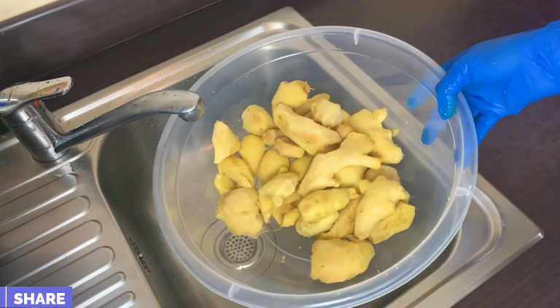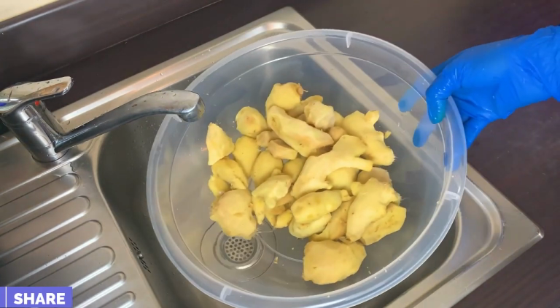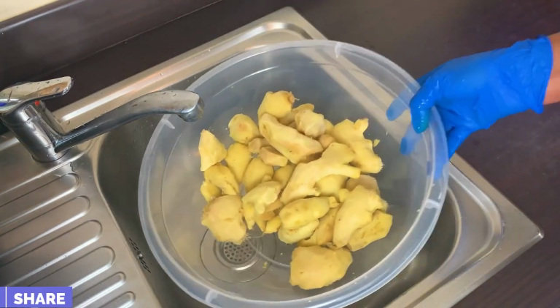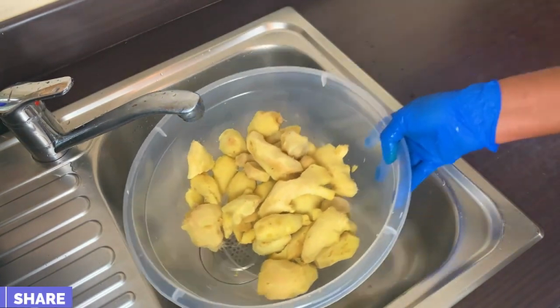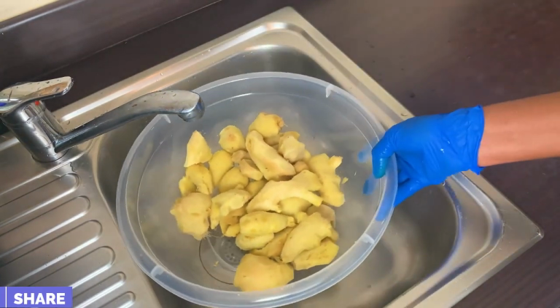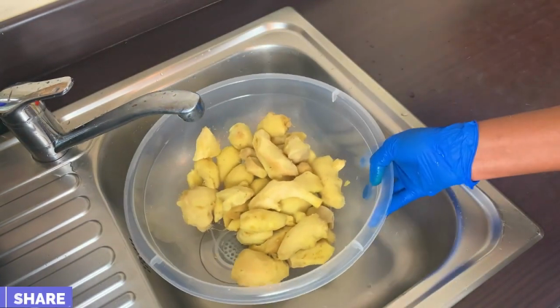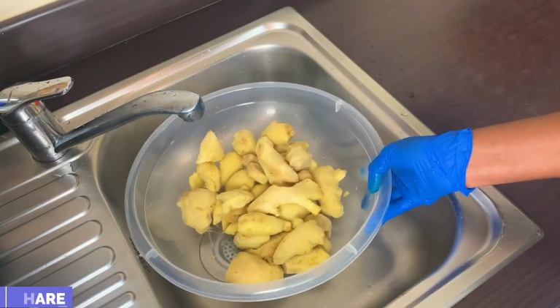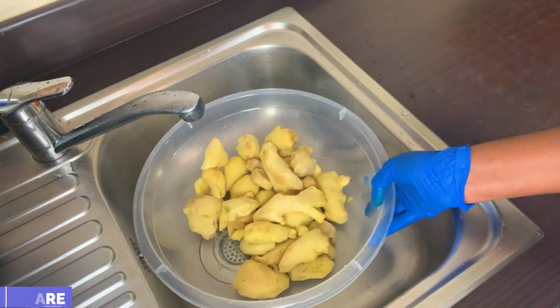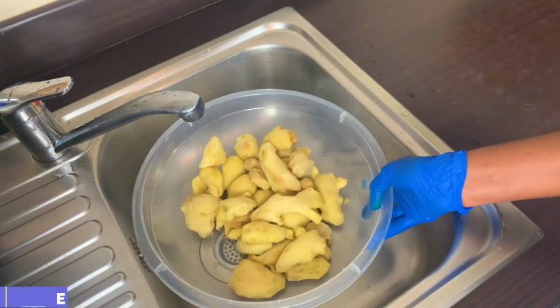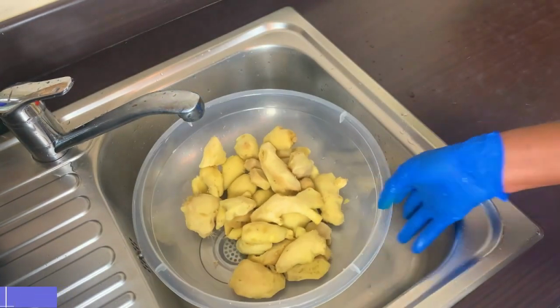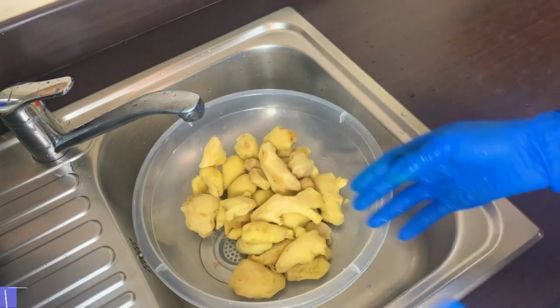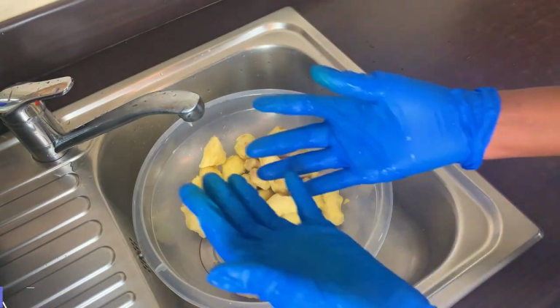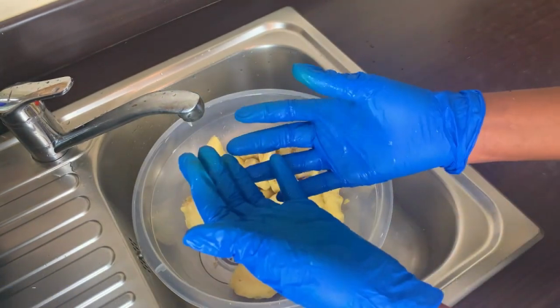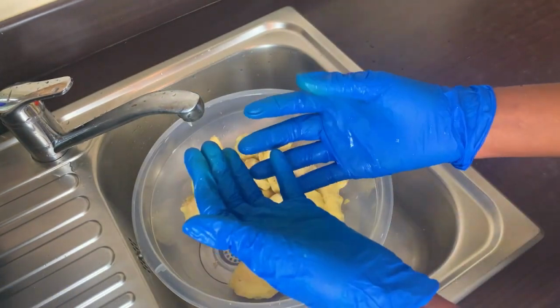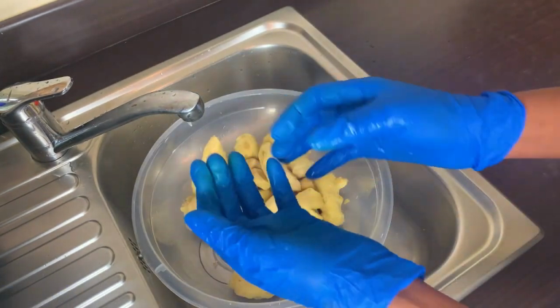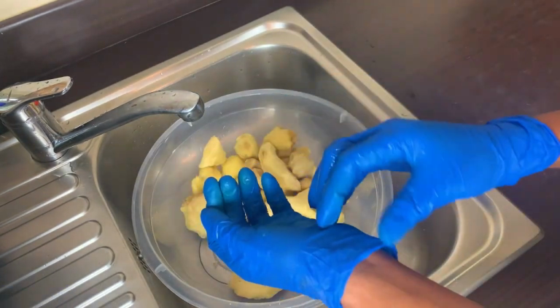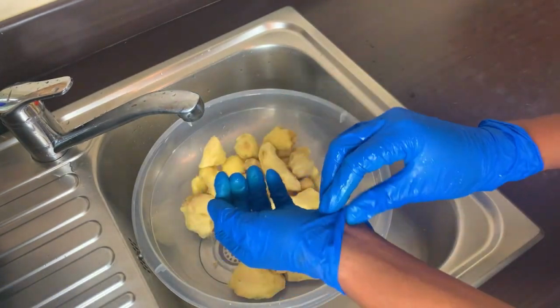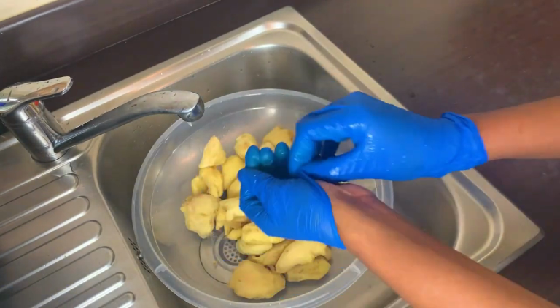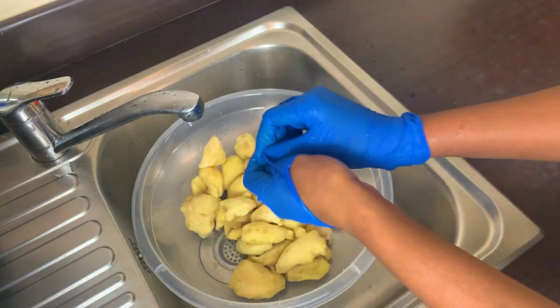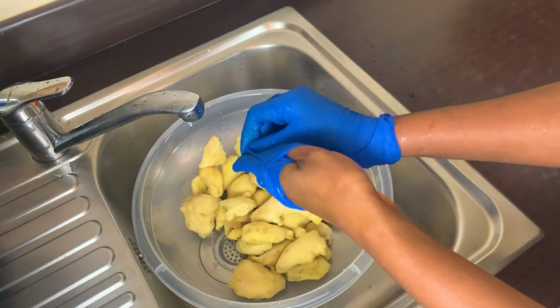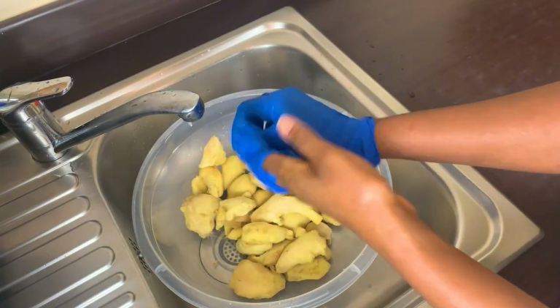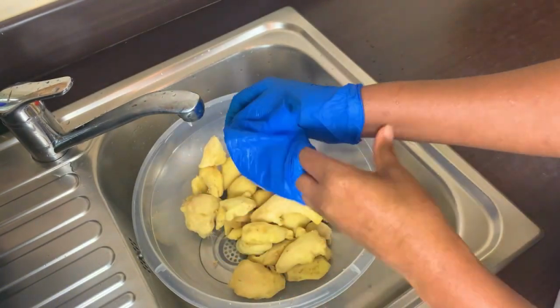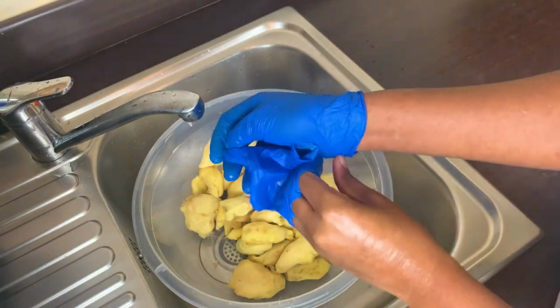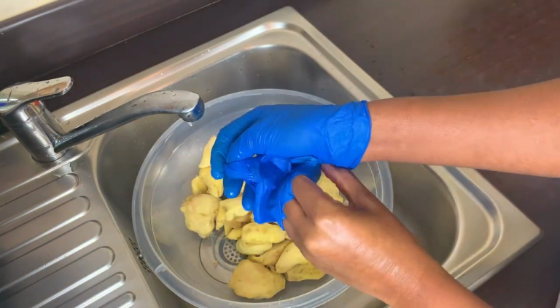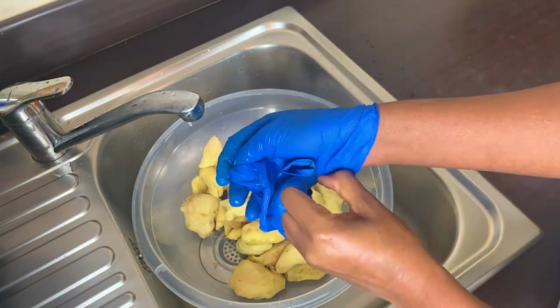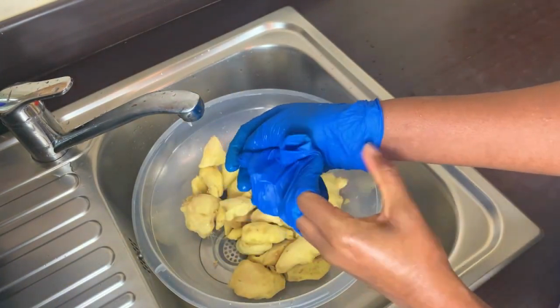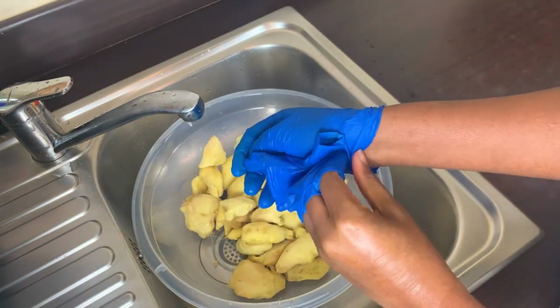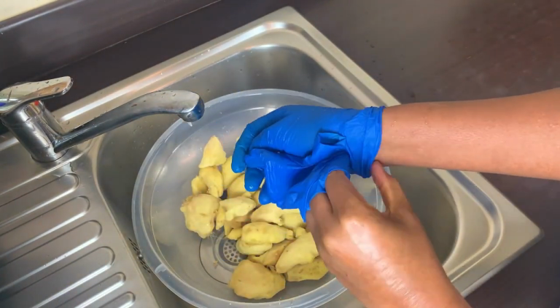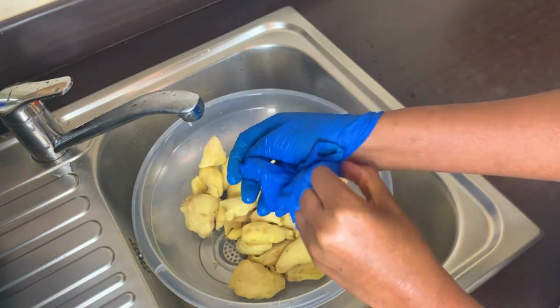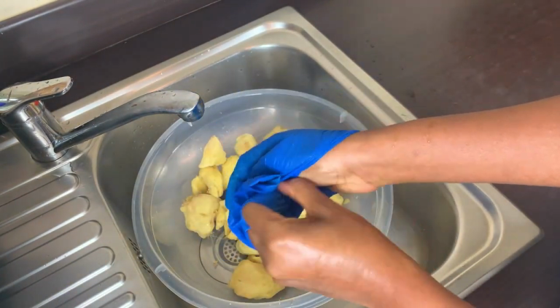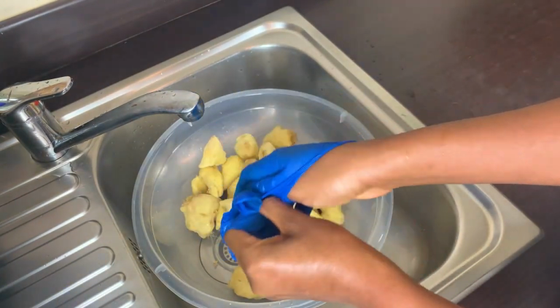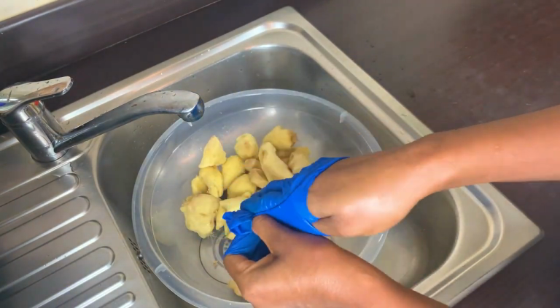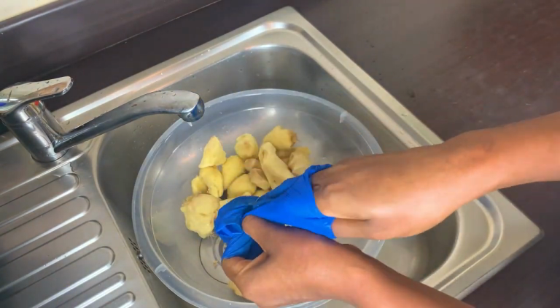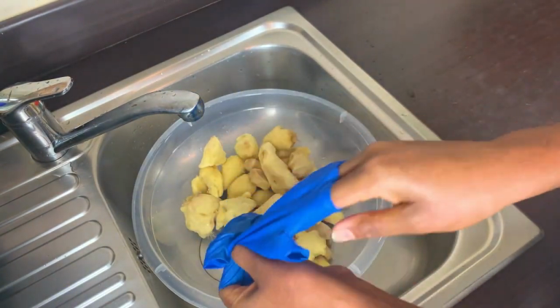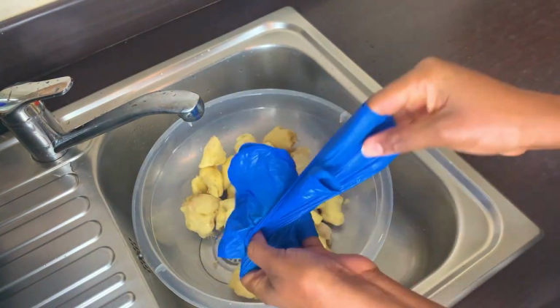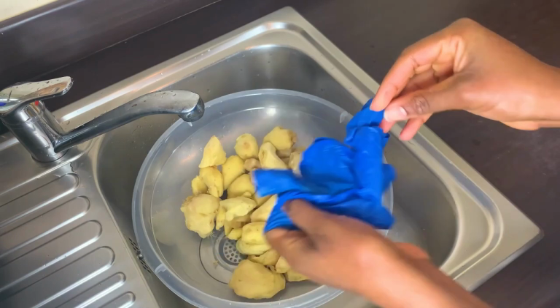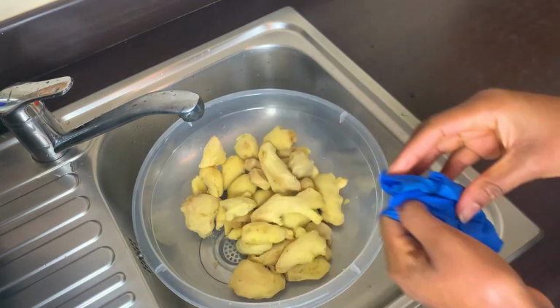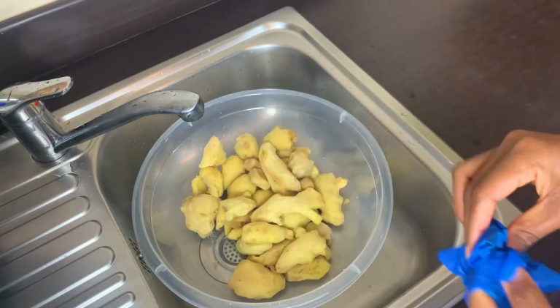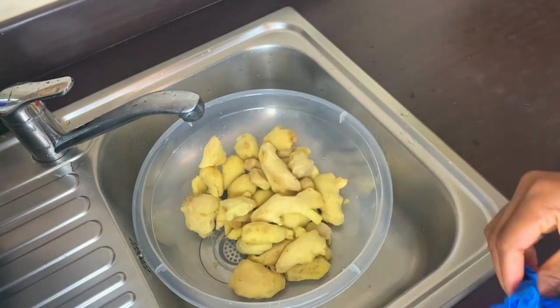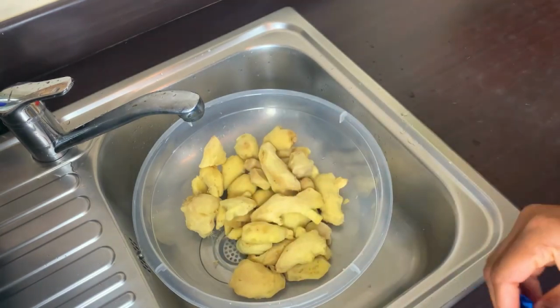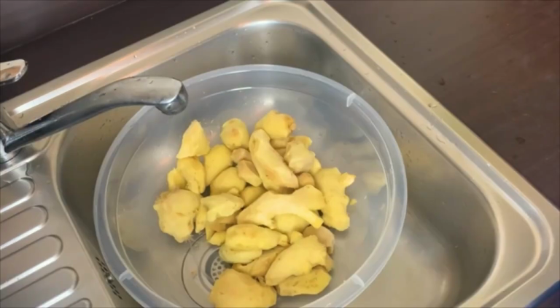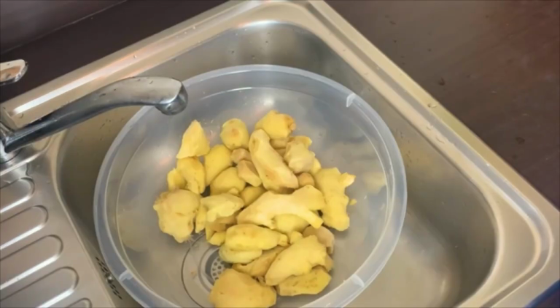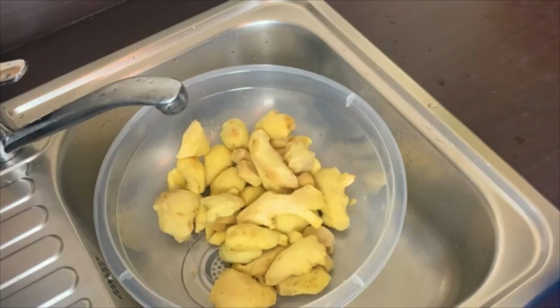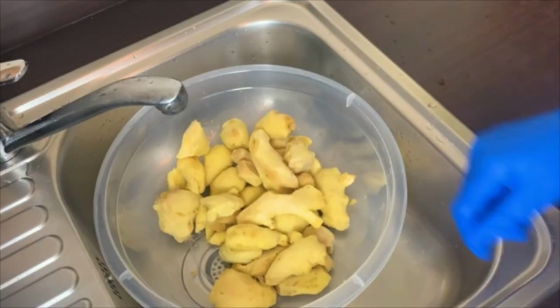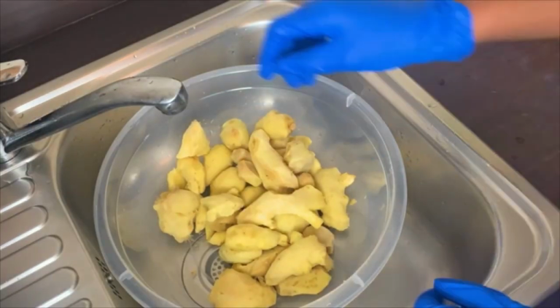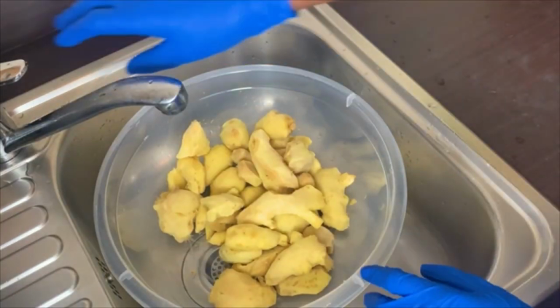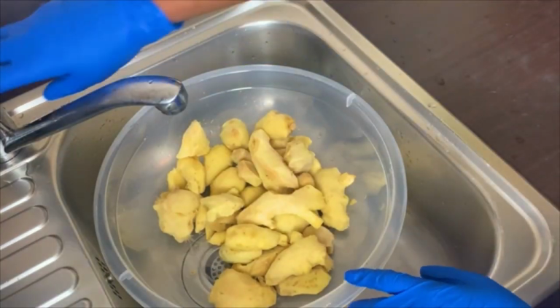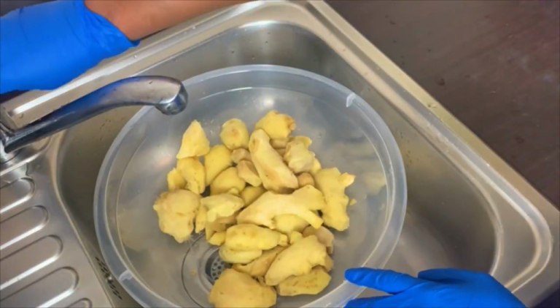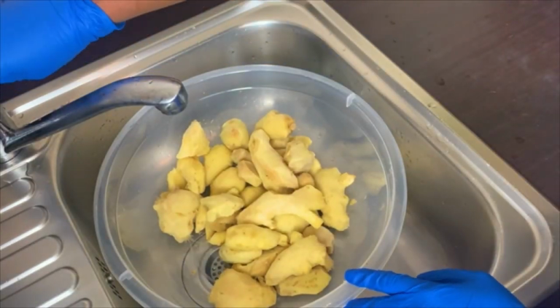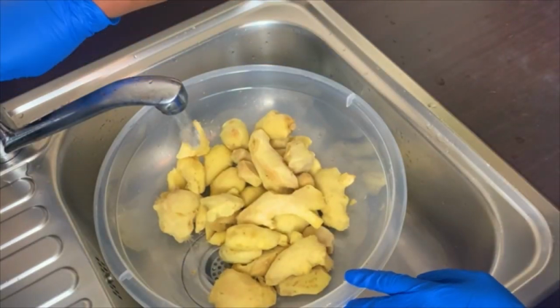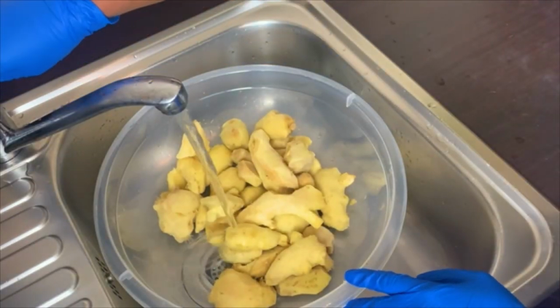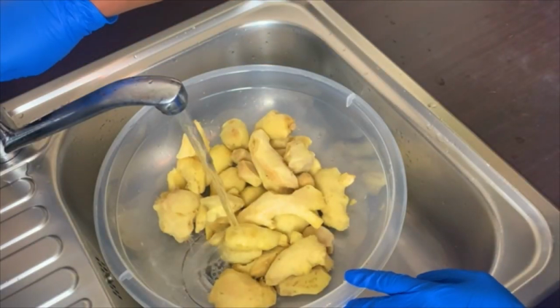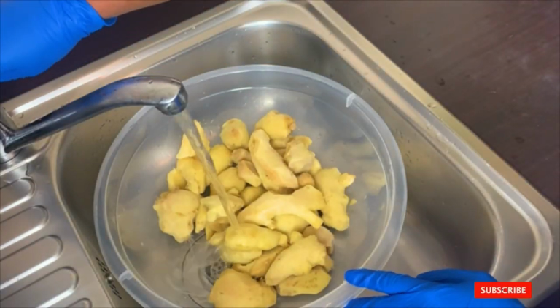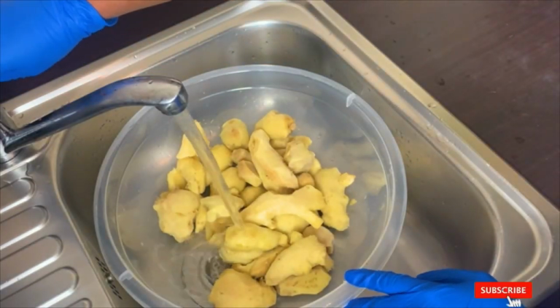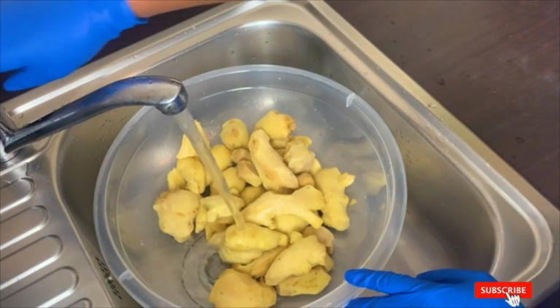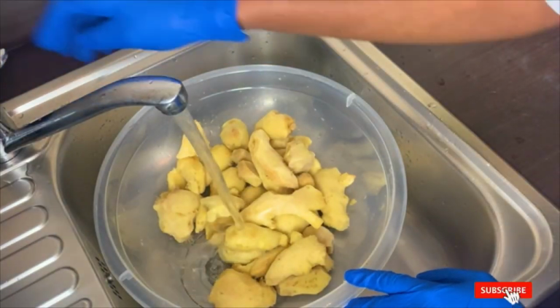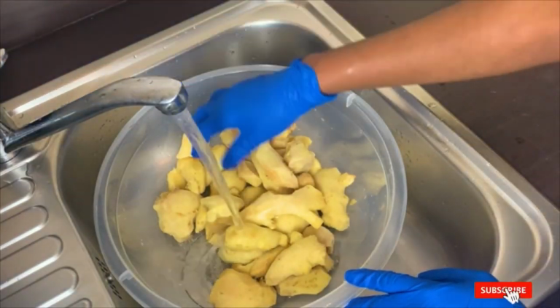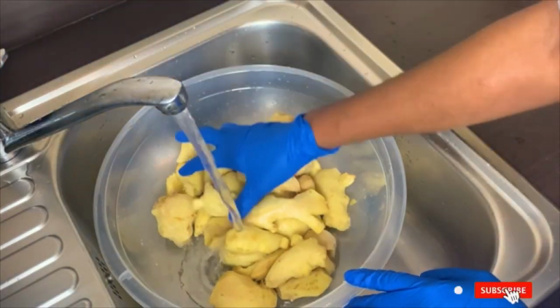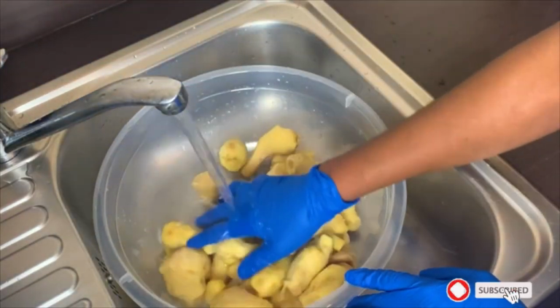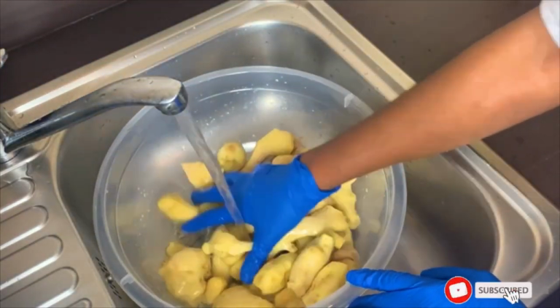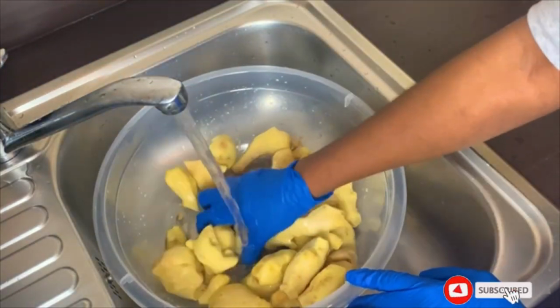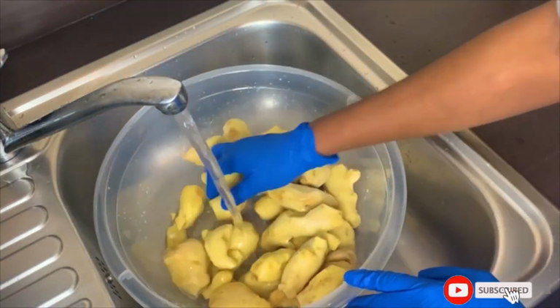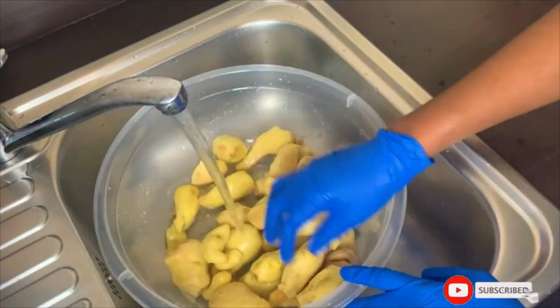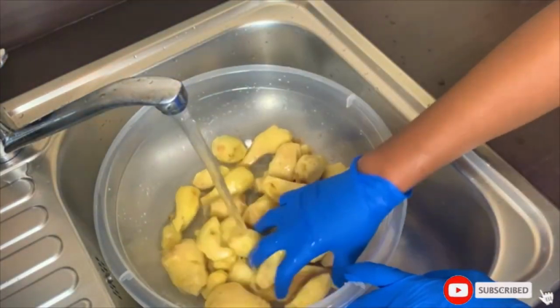Because I don't want the scent of the other ingredients to interrupt with the ginger, I'll go ahead and change my gloves at this point.